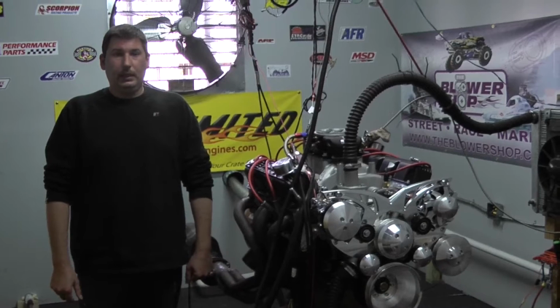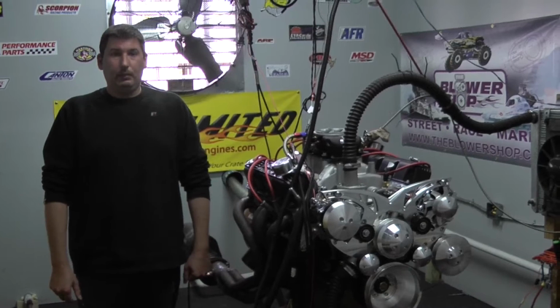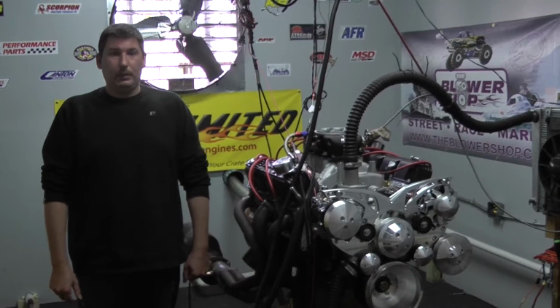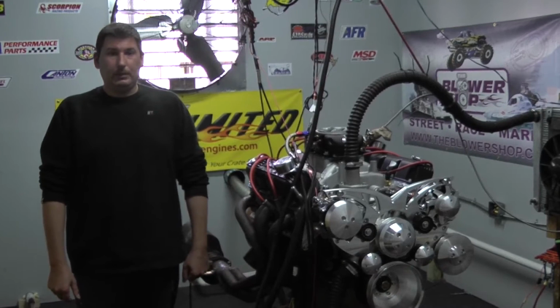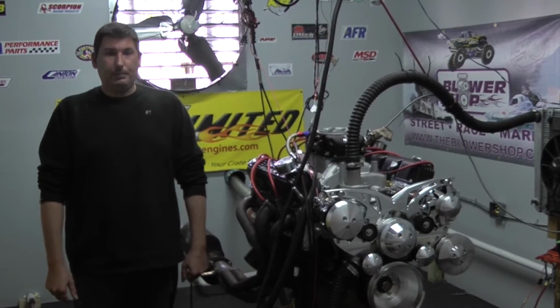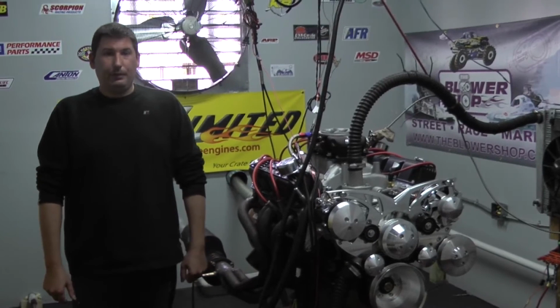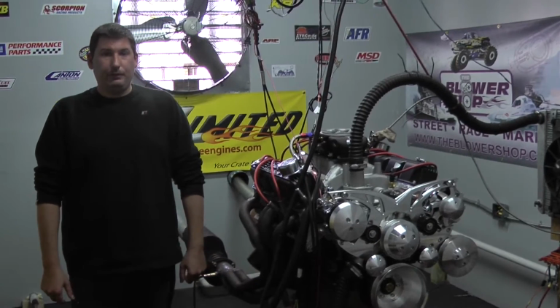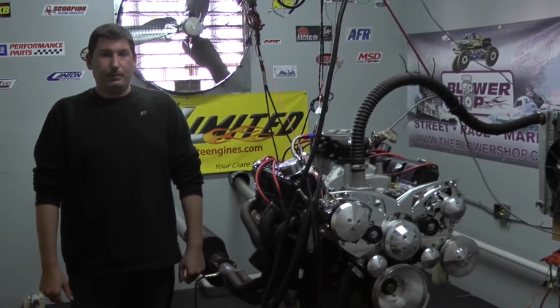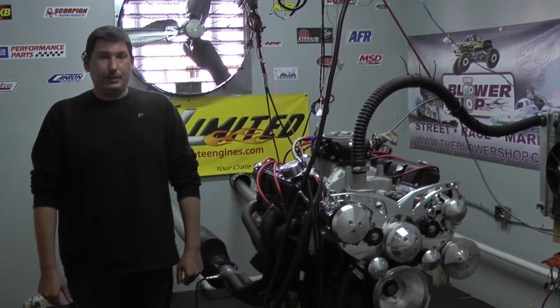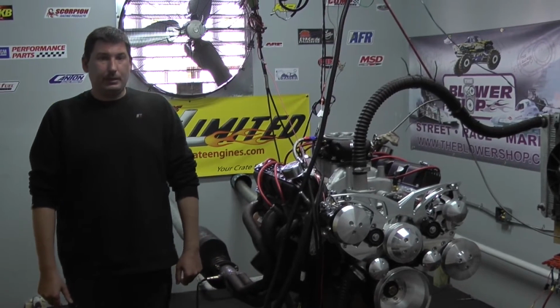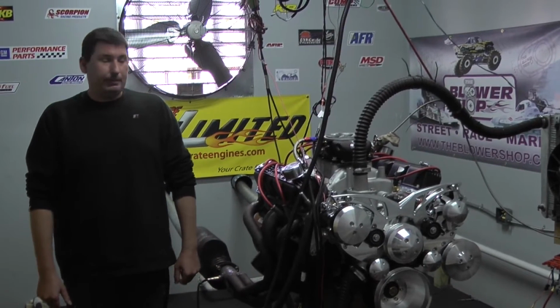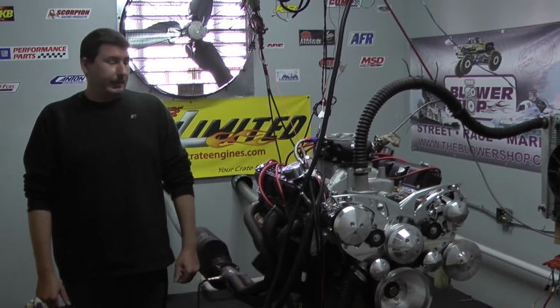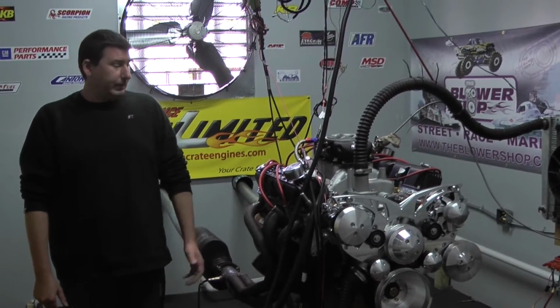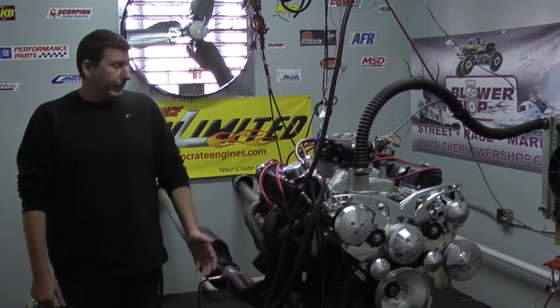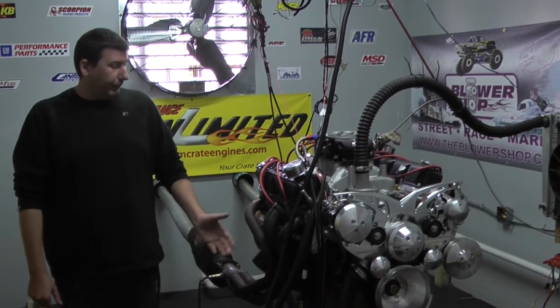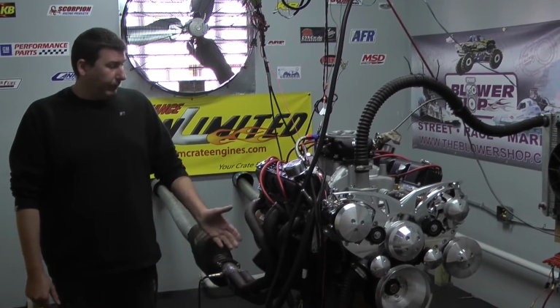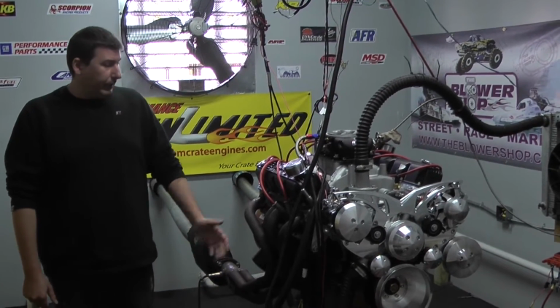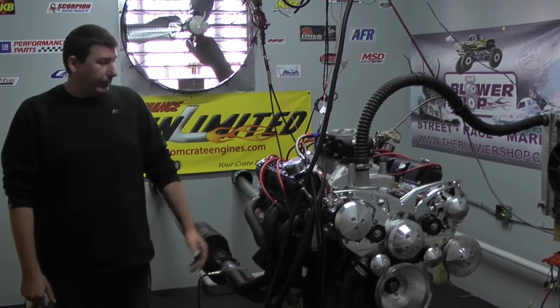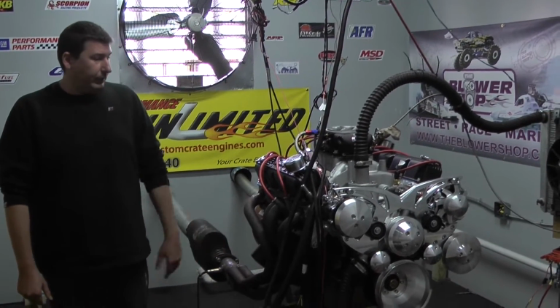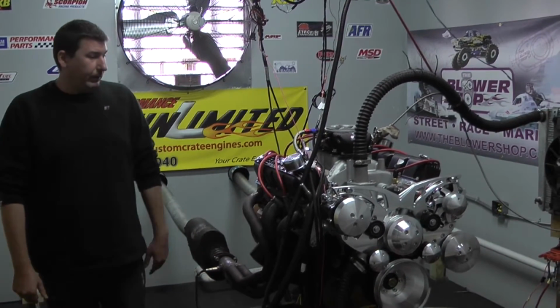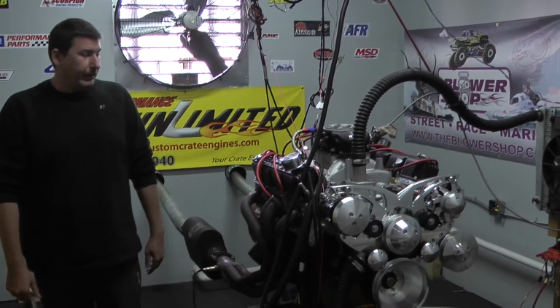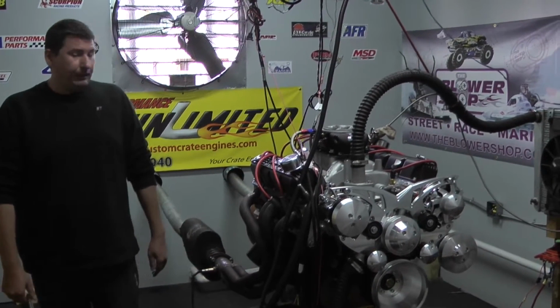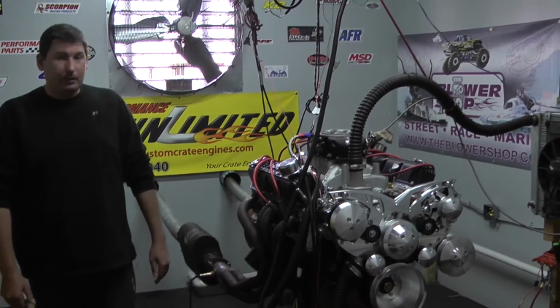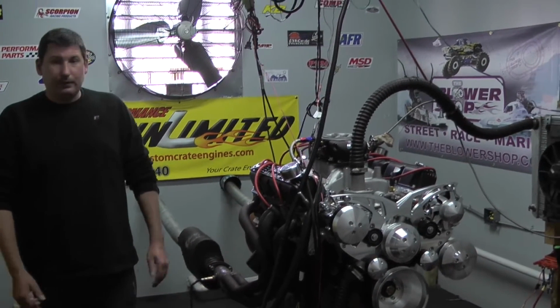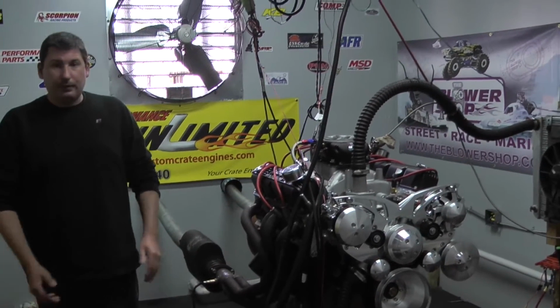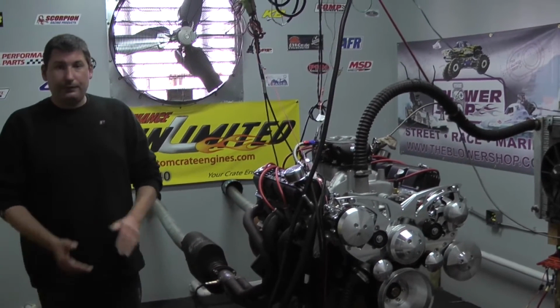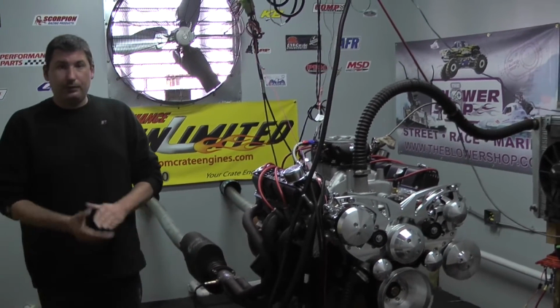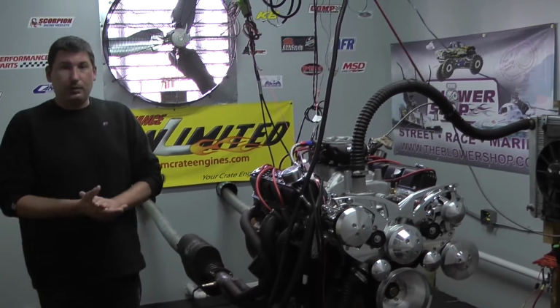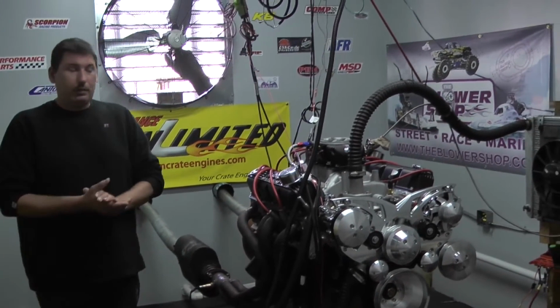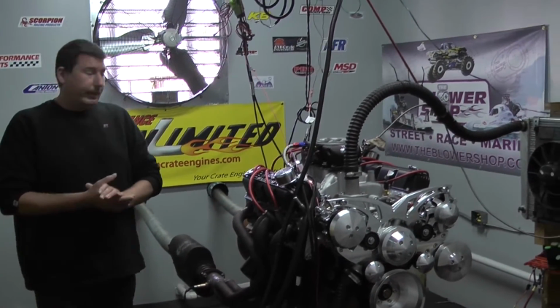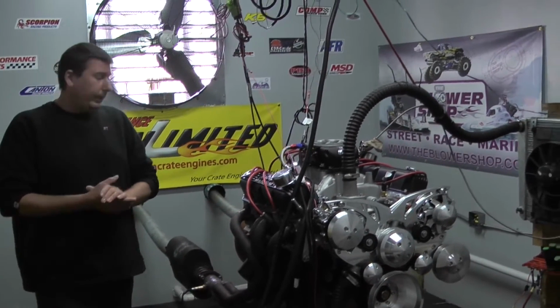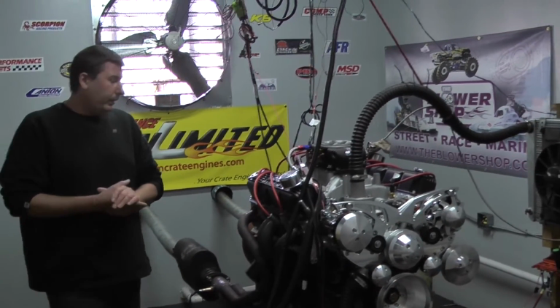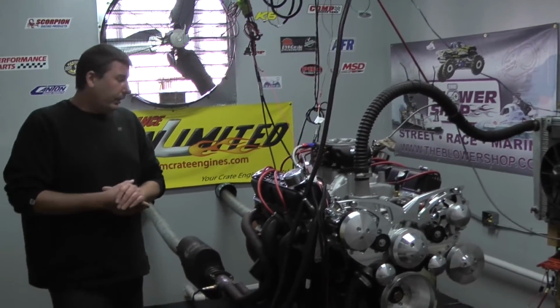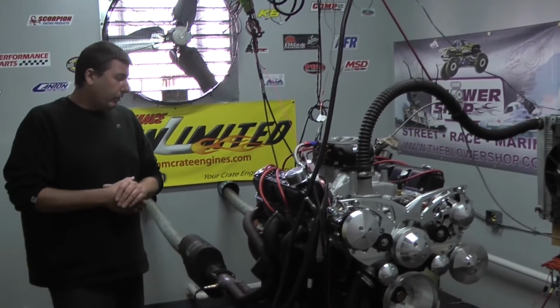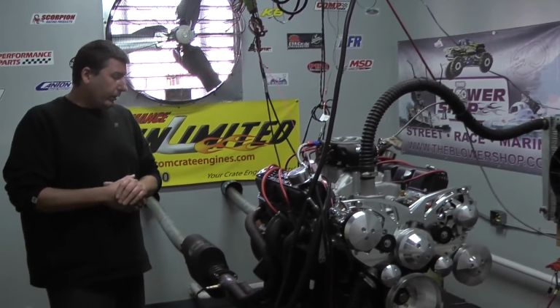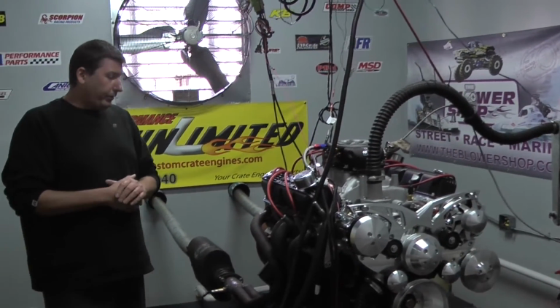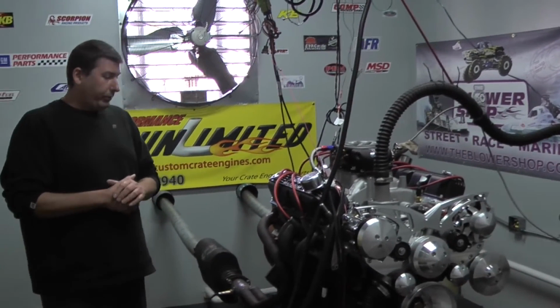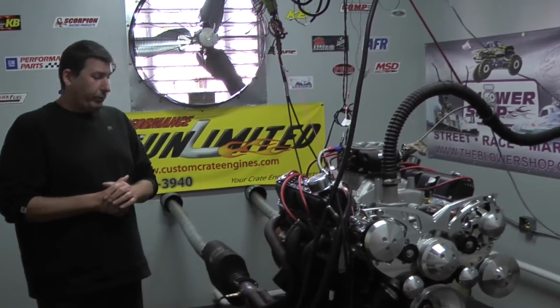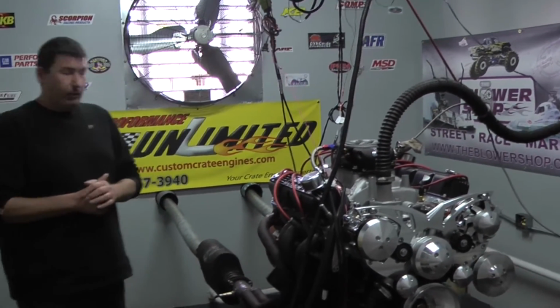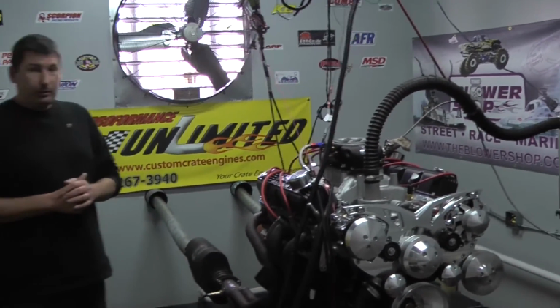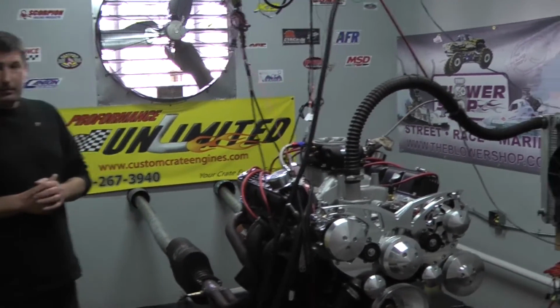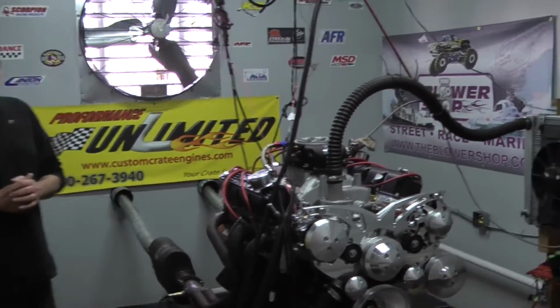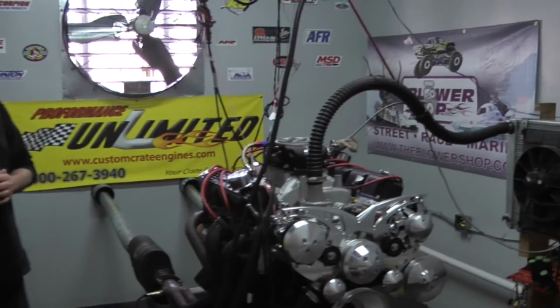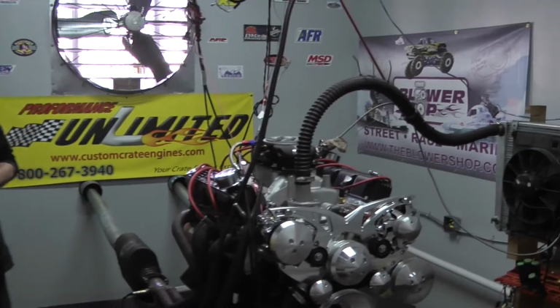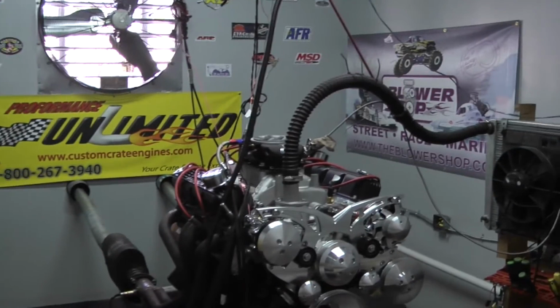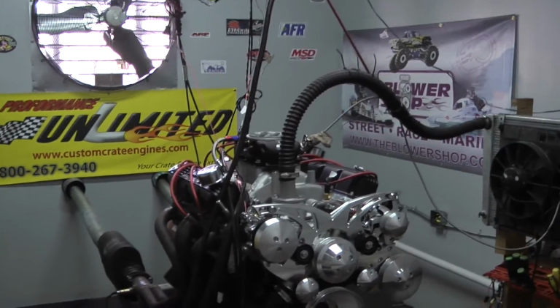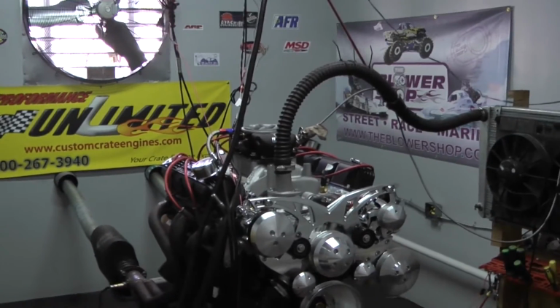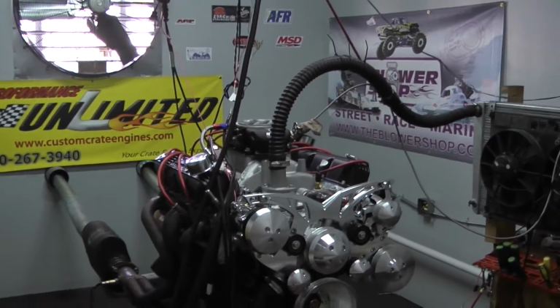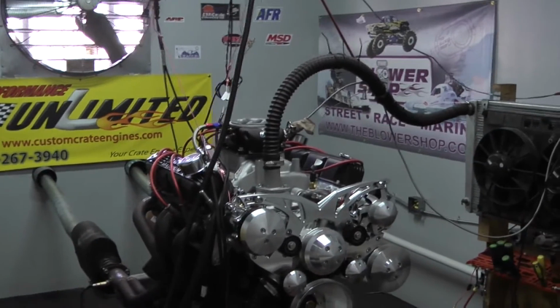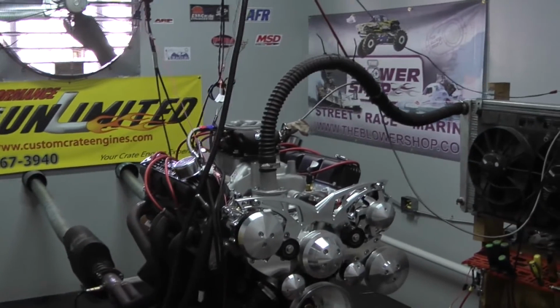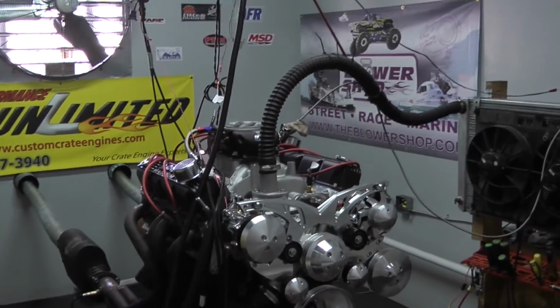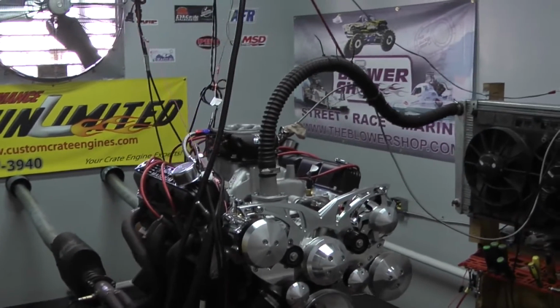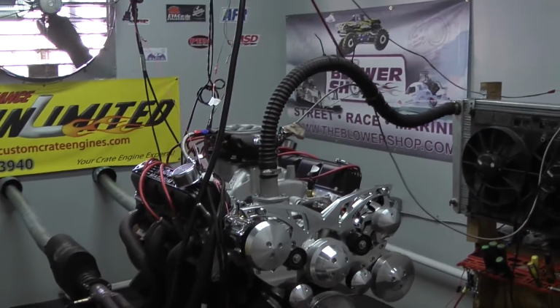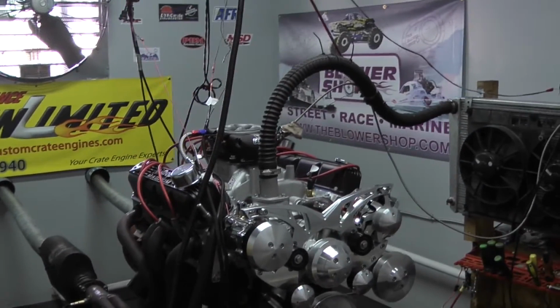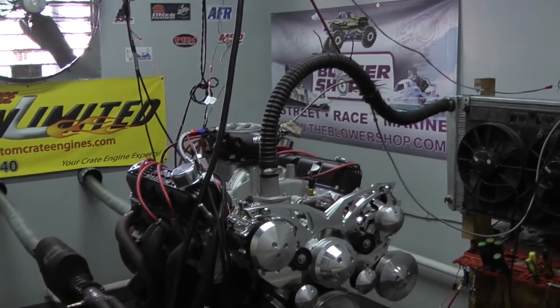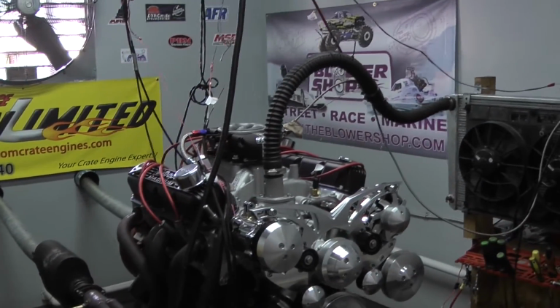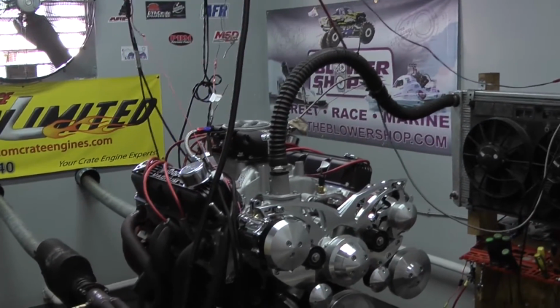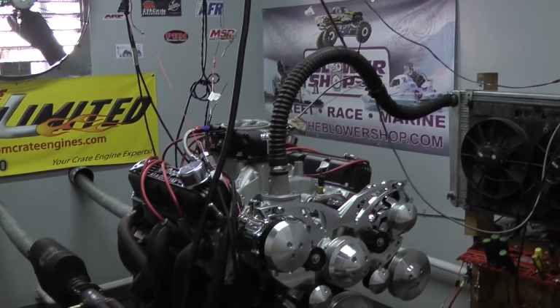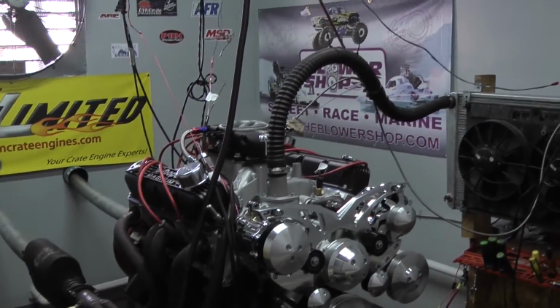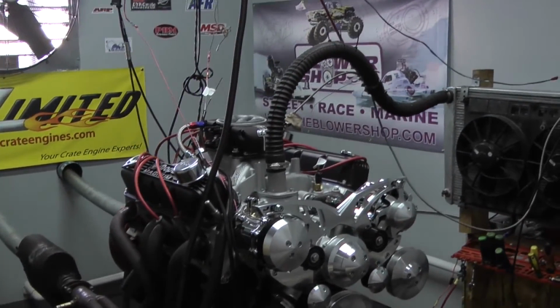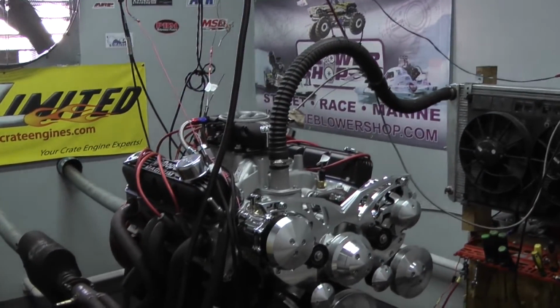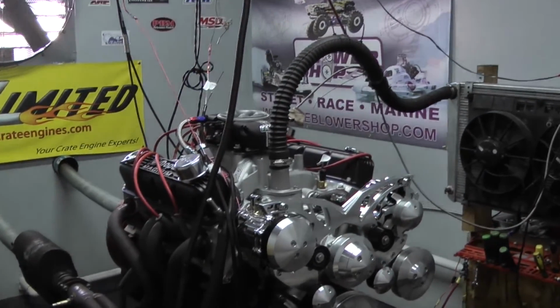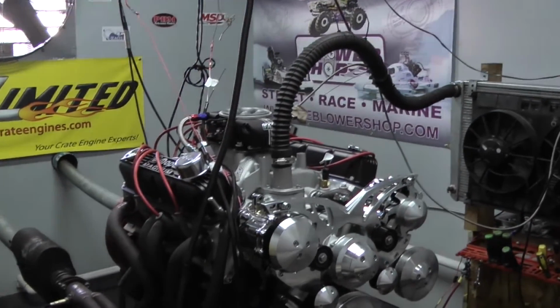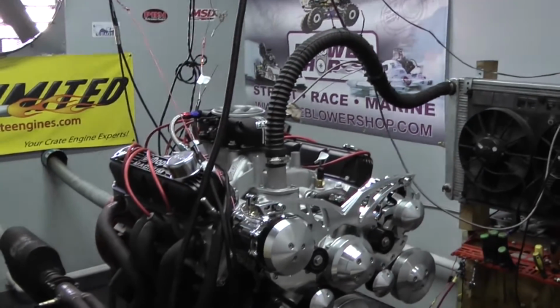Hi, welcome to Proformance Unlimited. Today for your autonomous team we have one of our 408 Chrysler Stroker motors. This thing came out absolutely awesome.